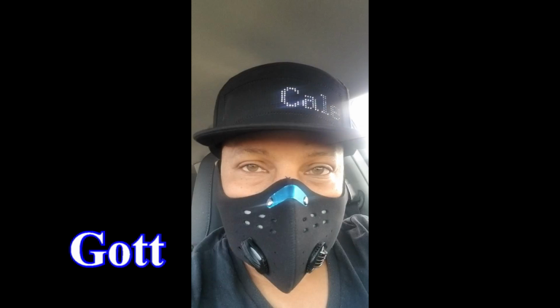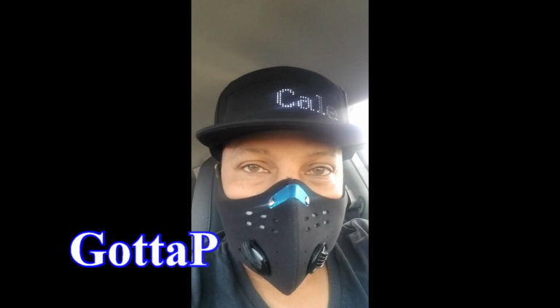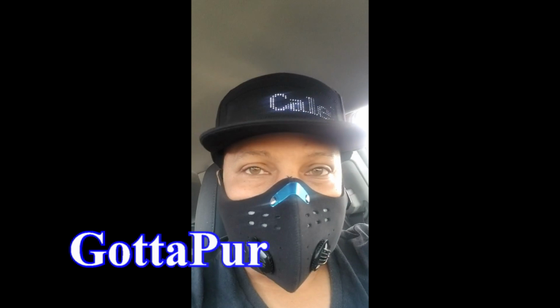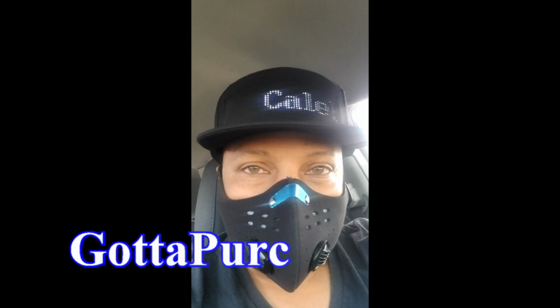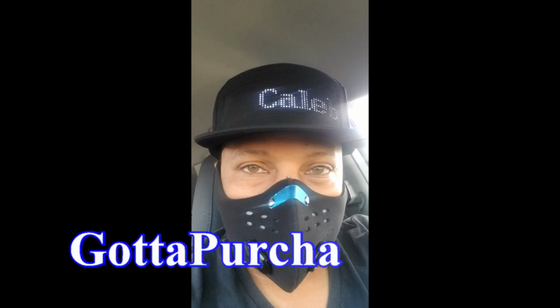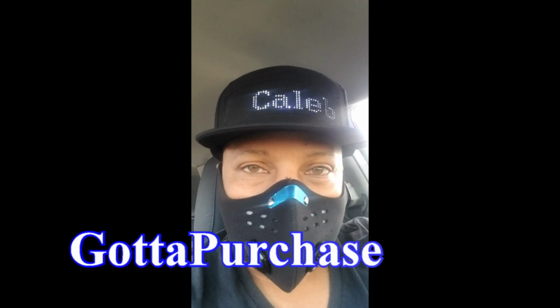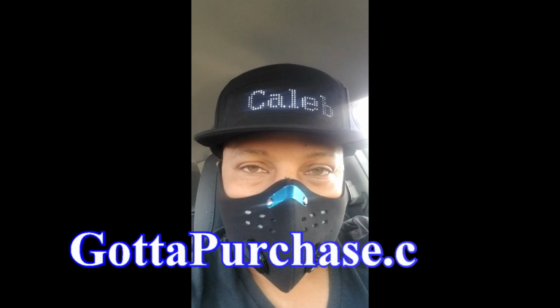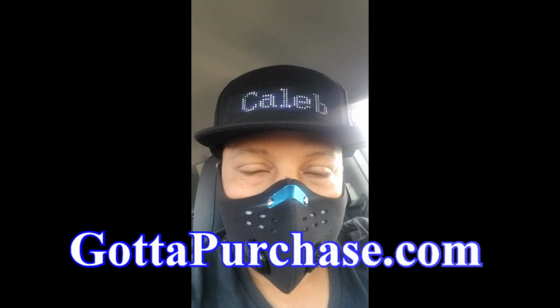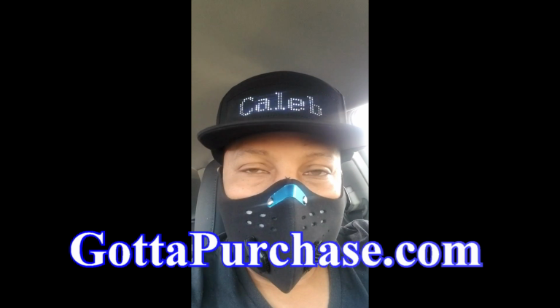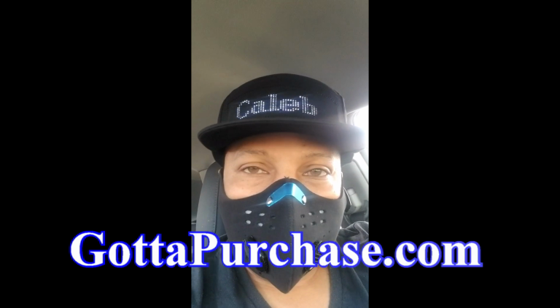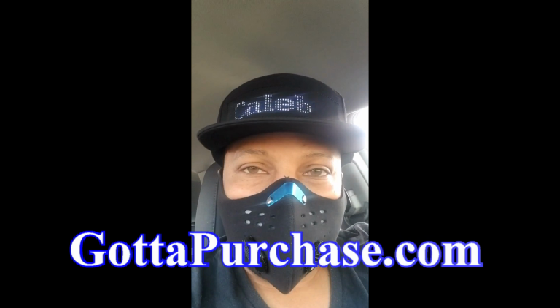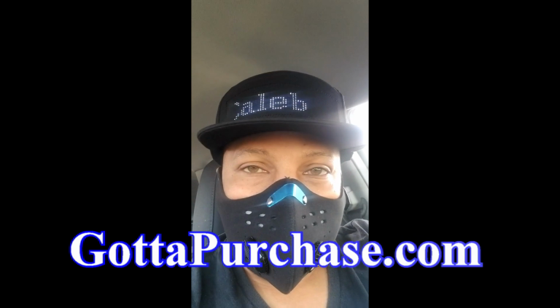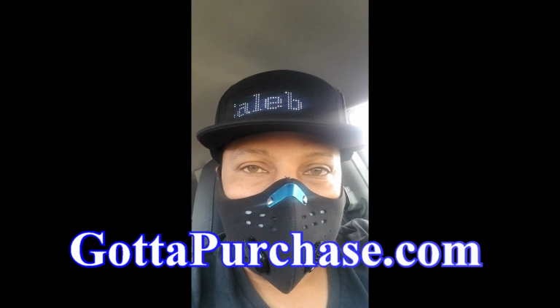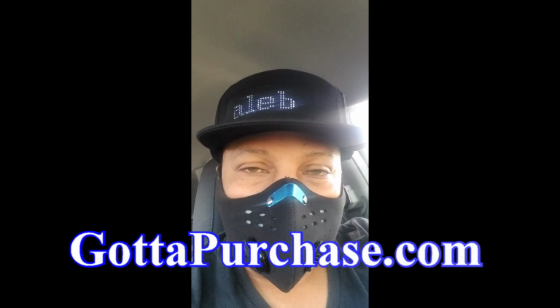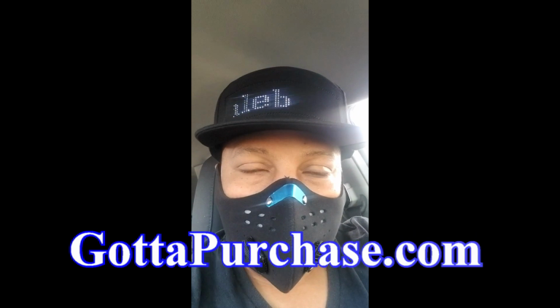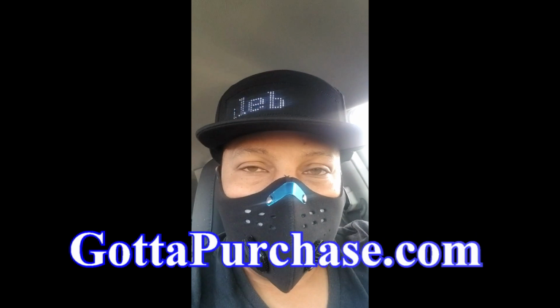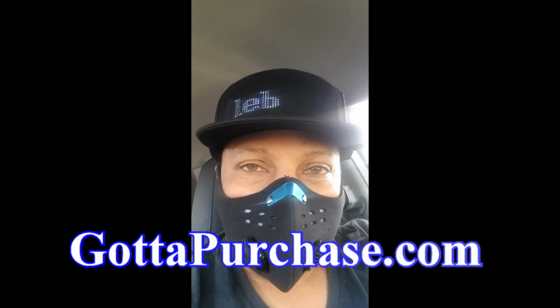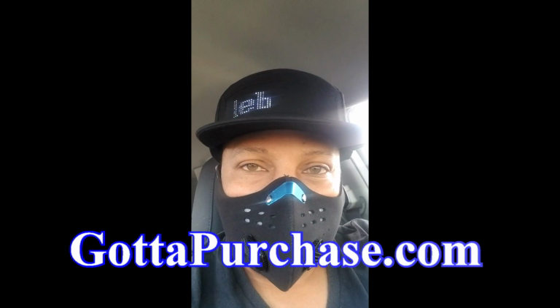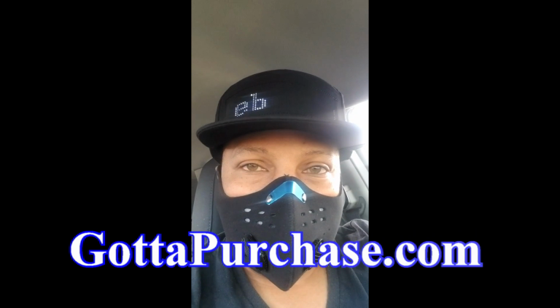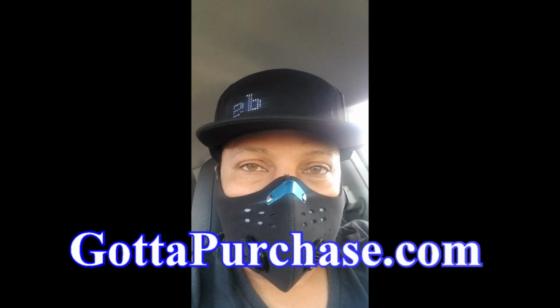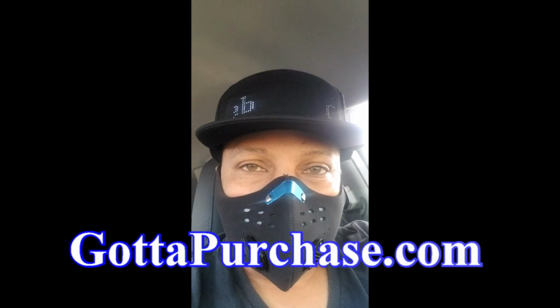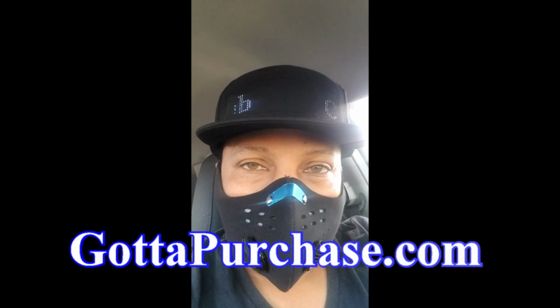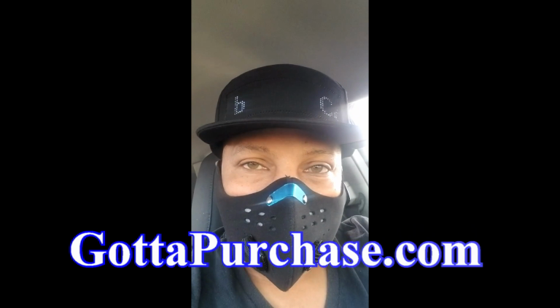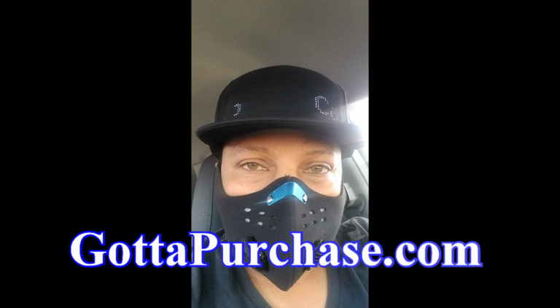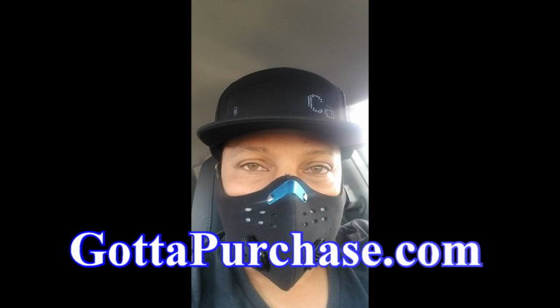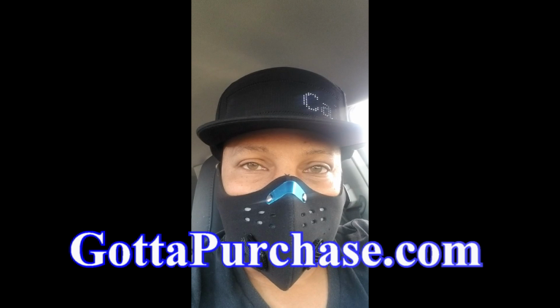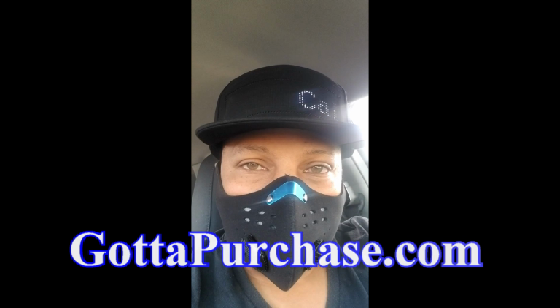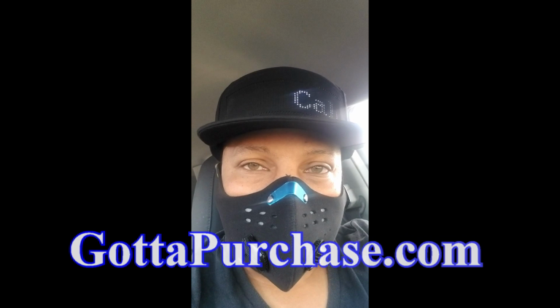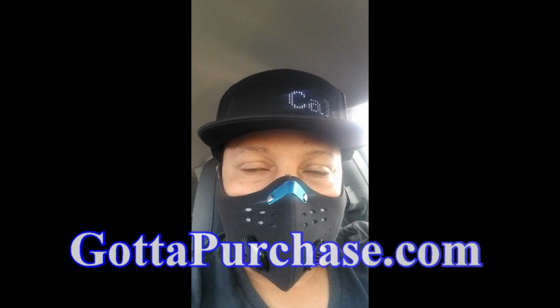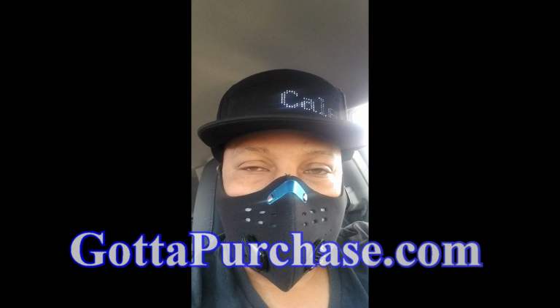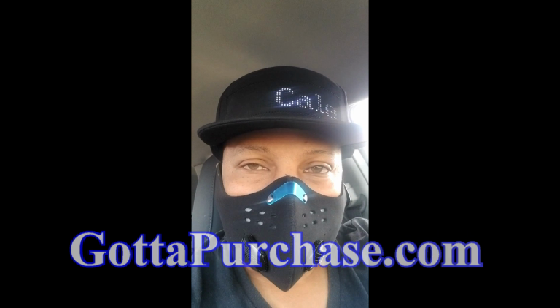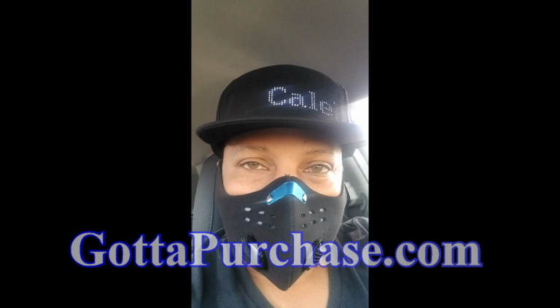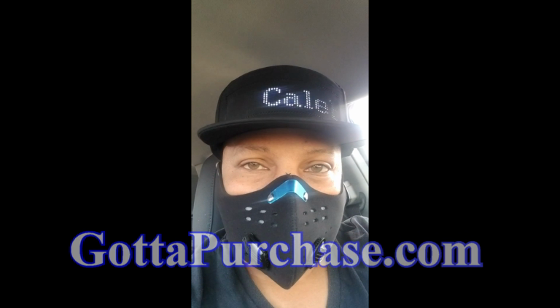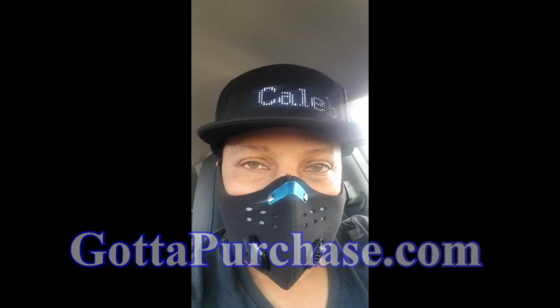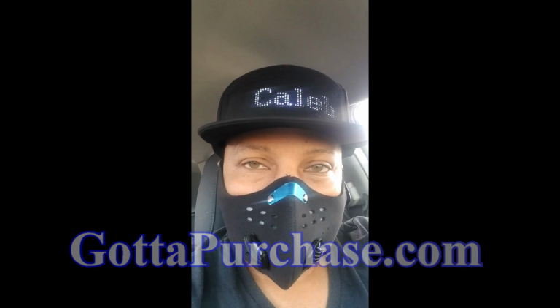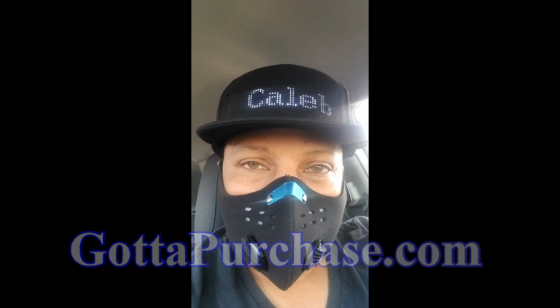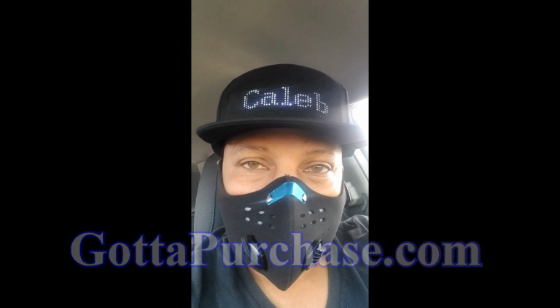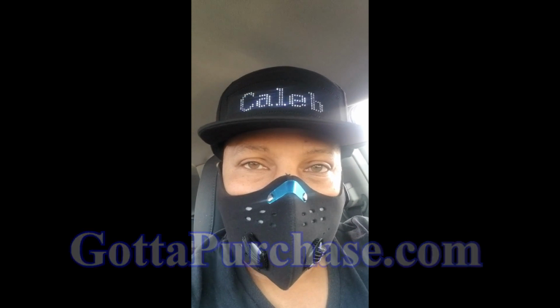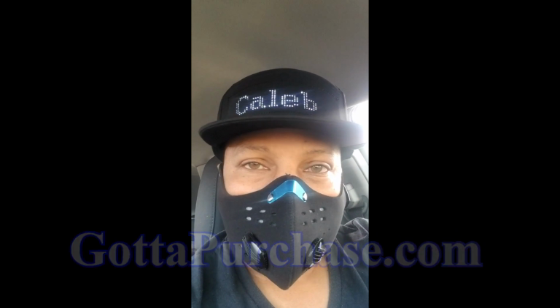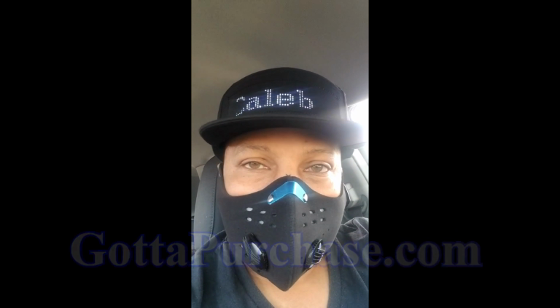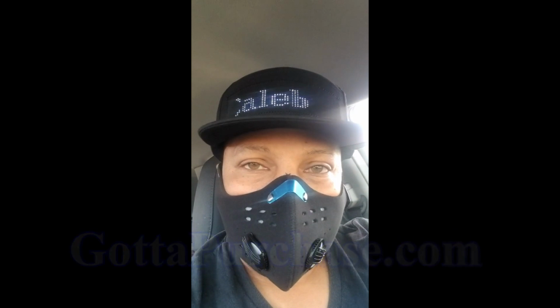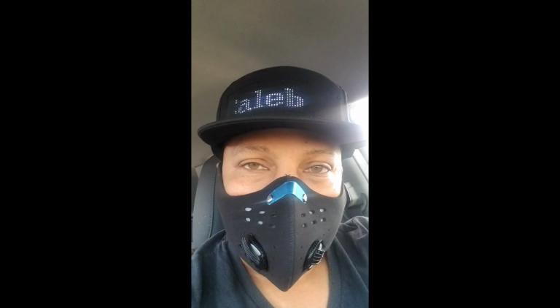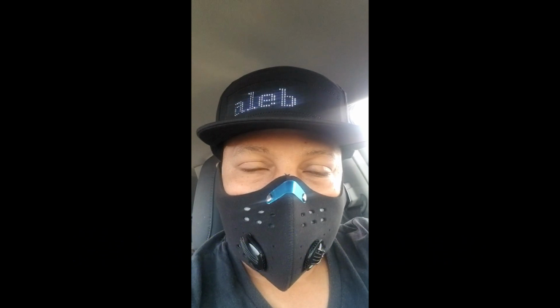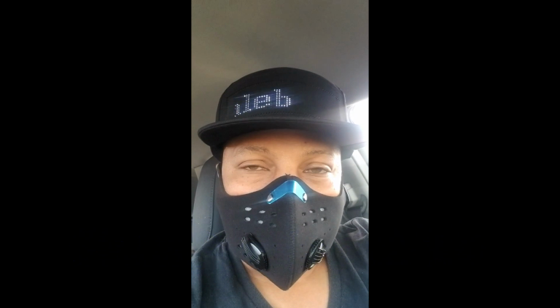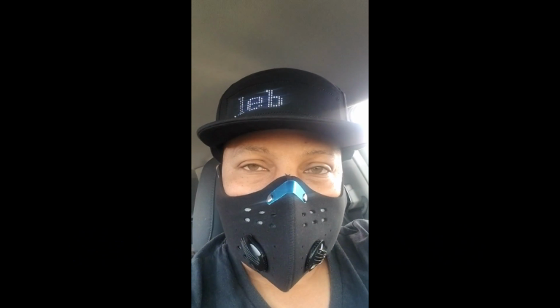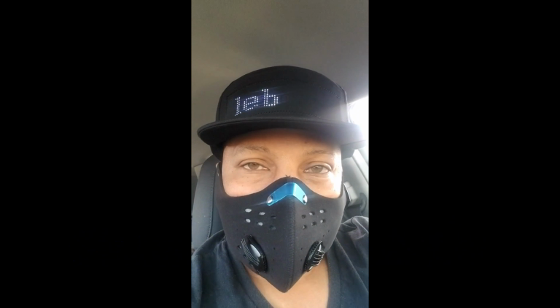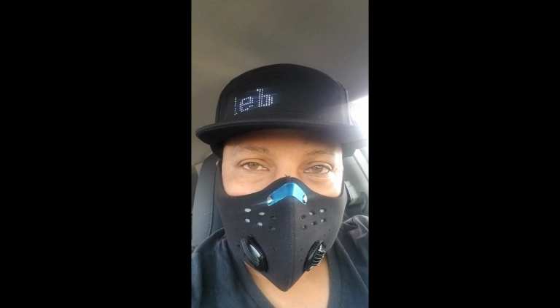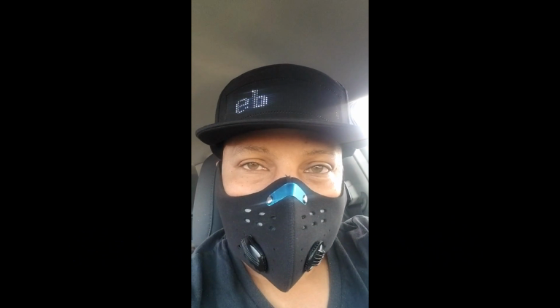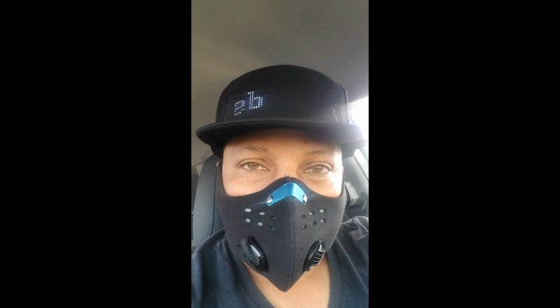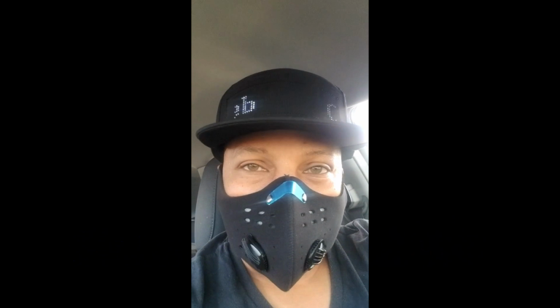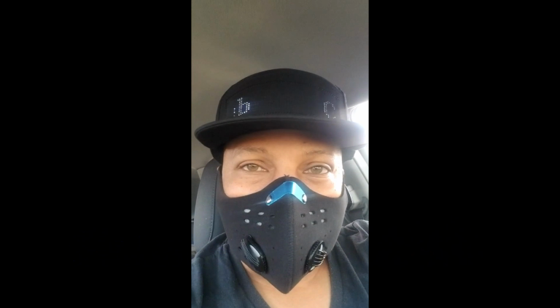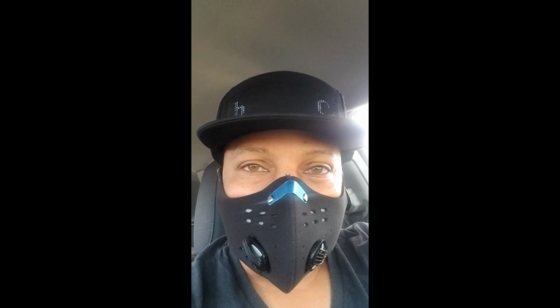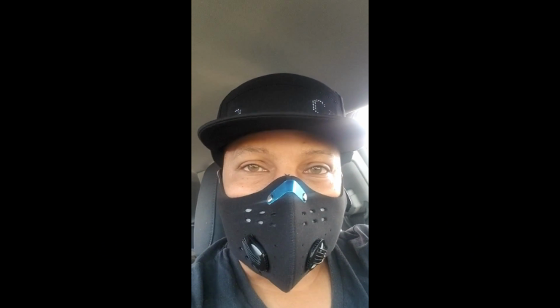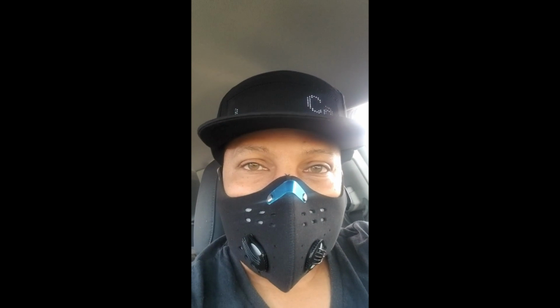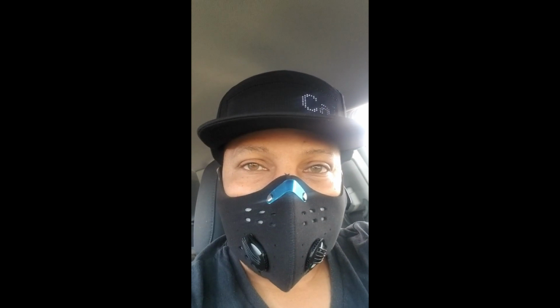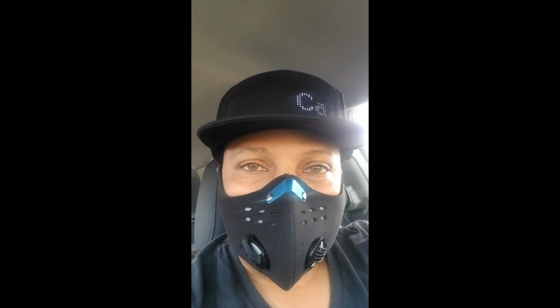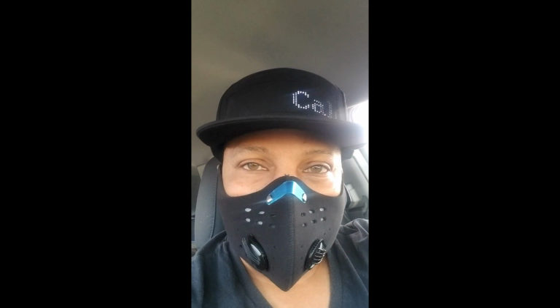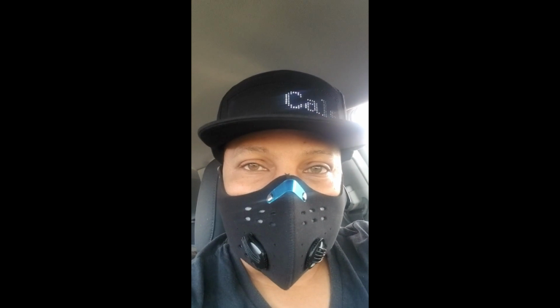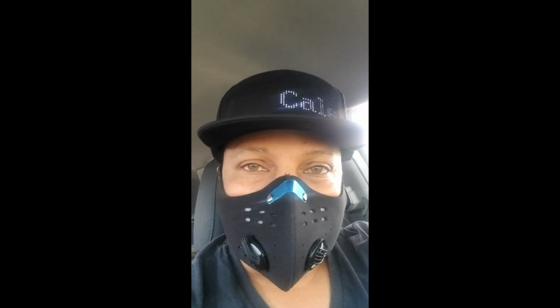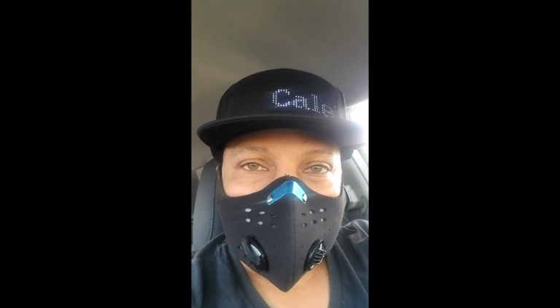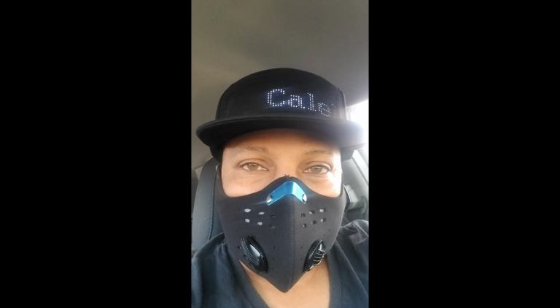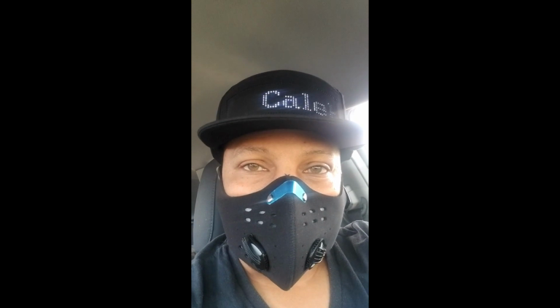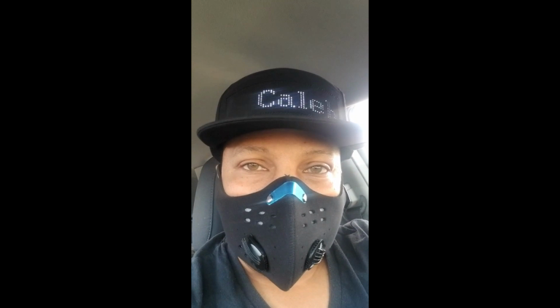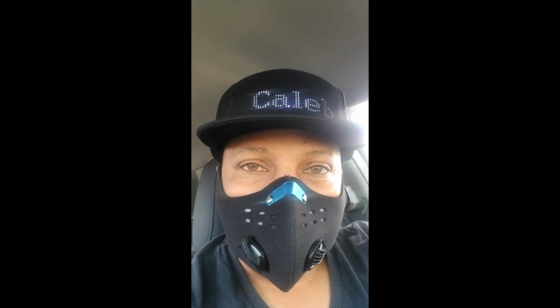Let's do this. If you need to get one of these masks or one of these hats, go to gottapurchase.com.